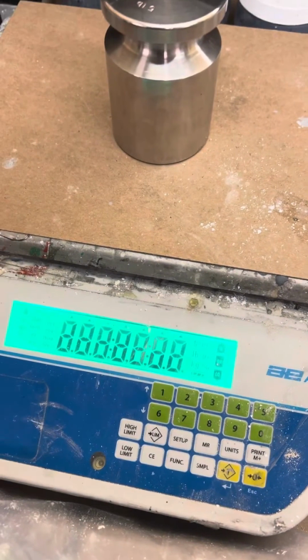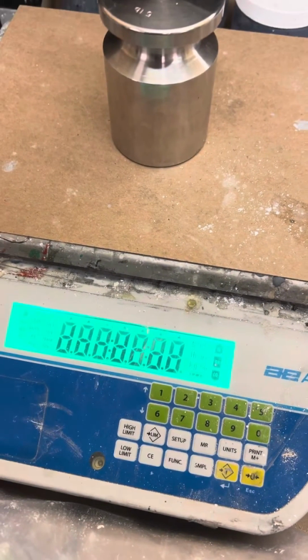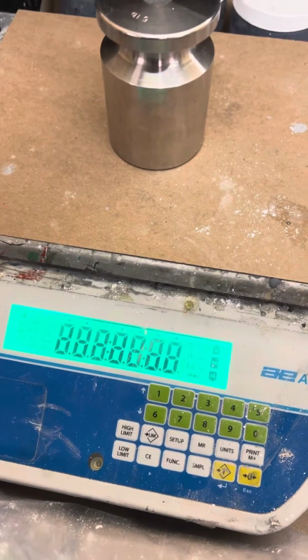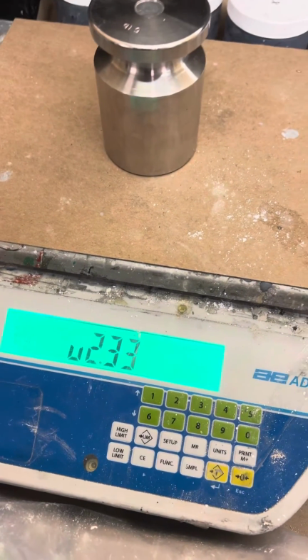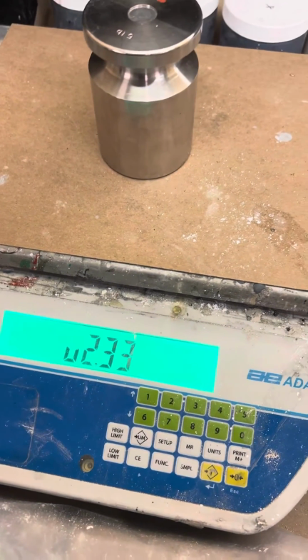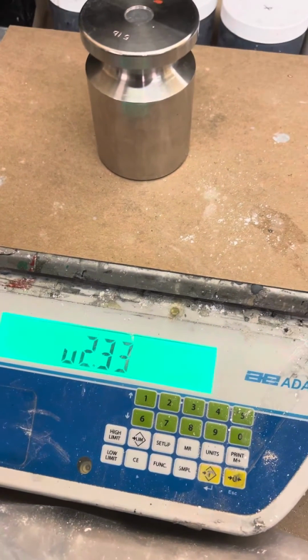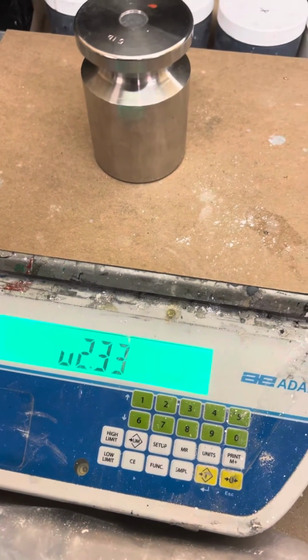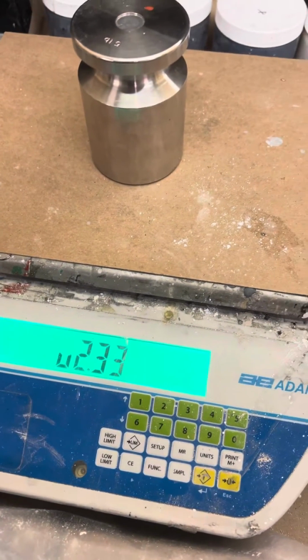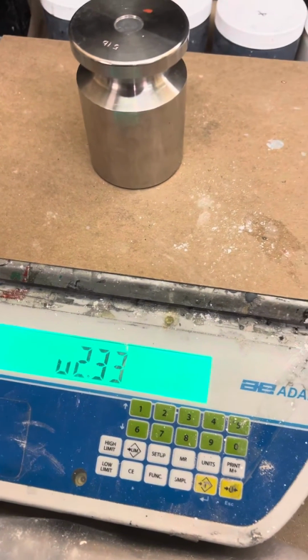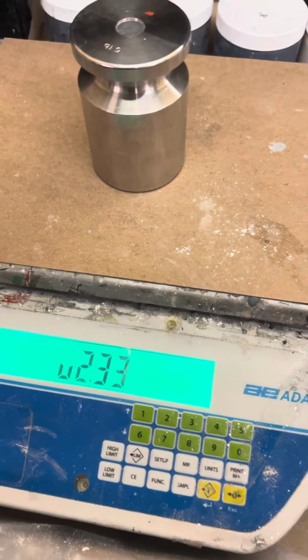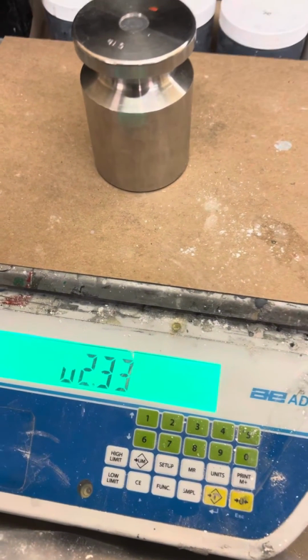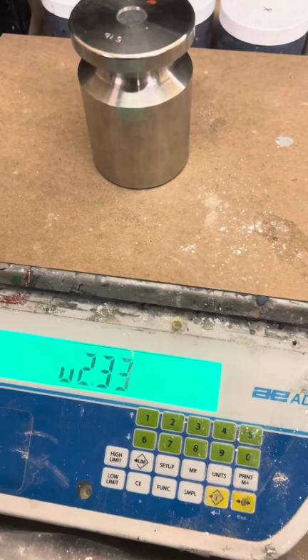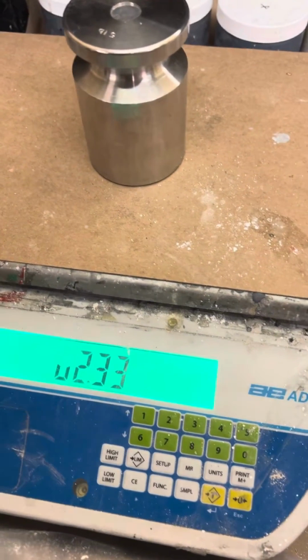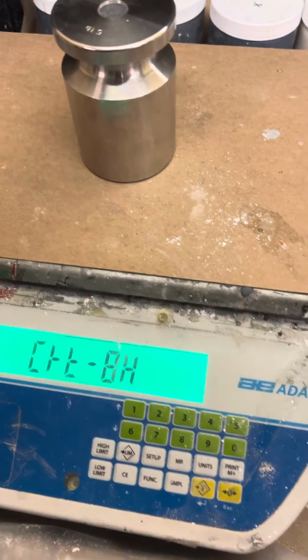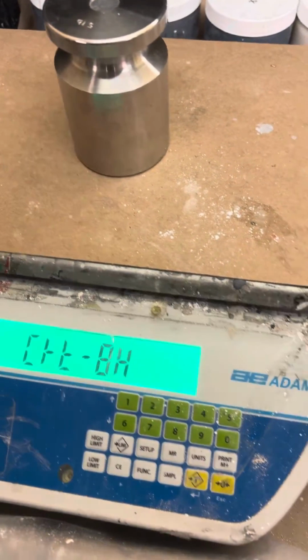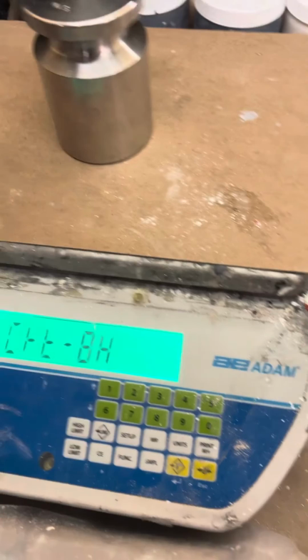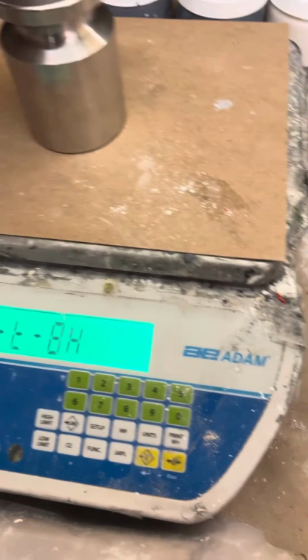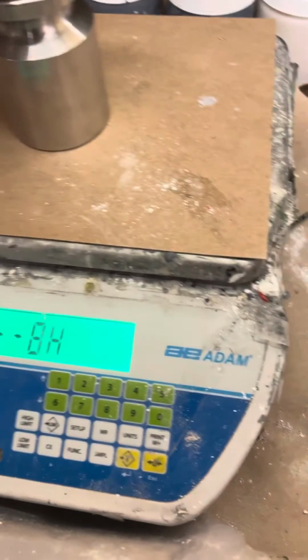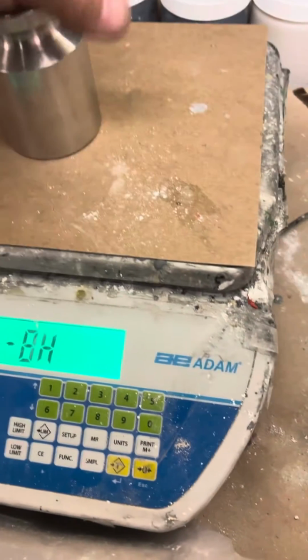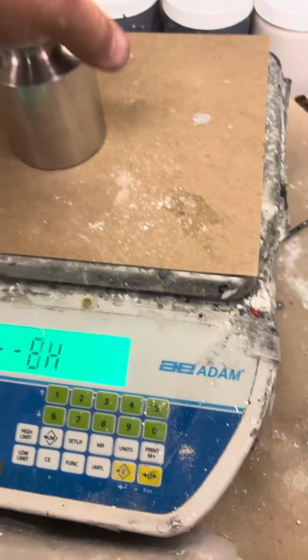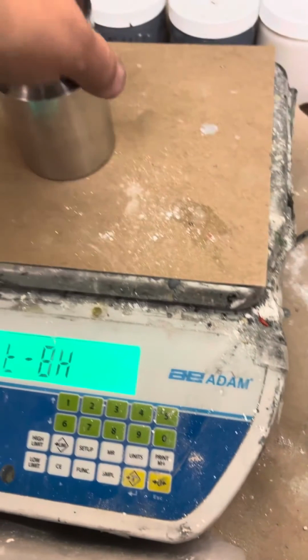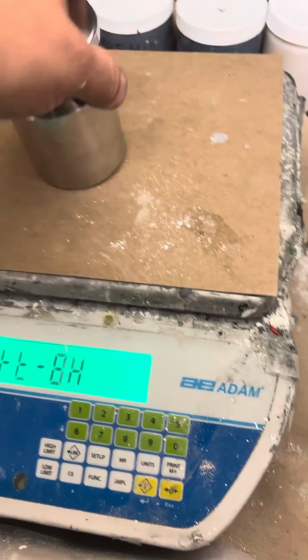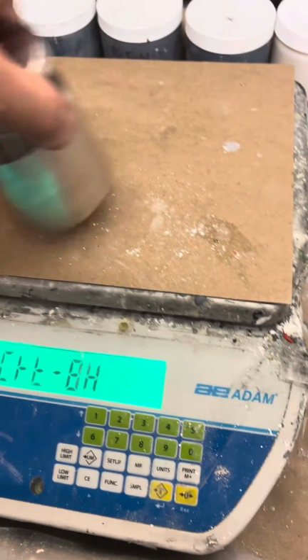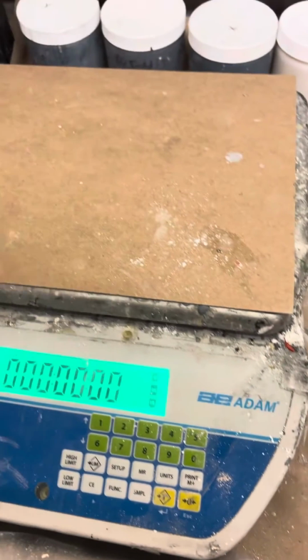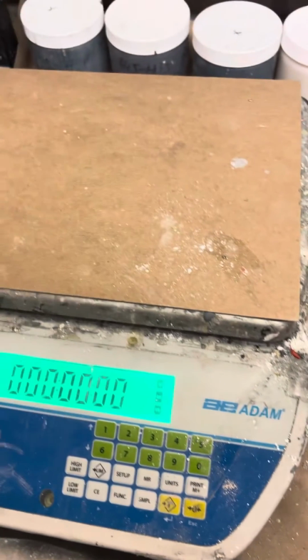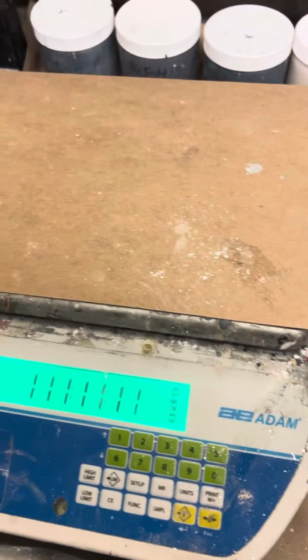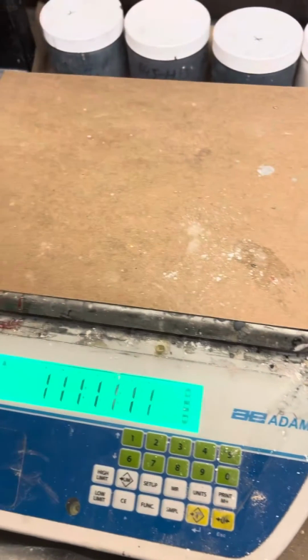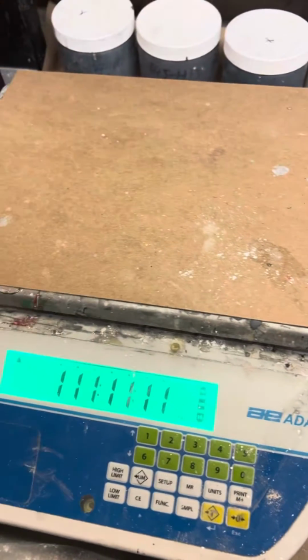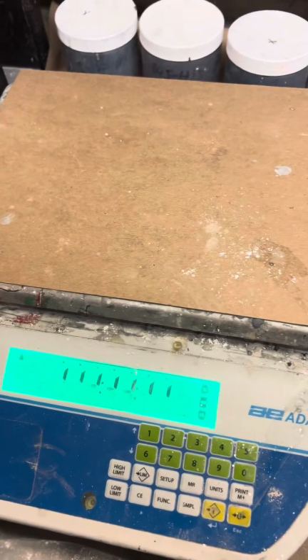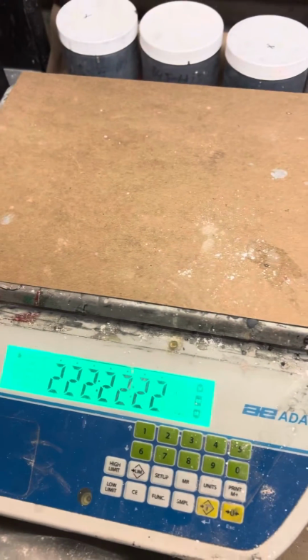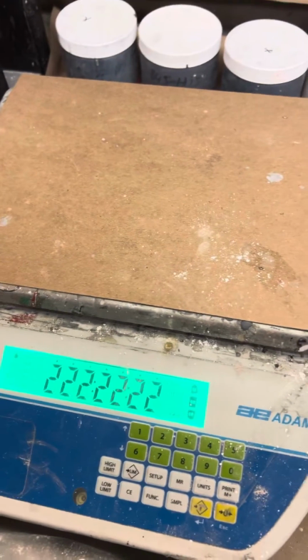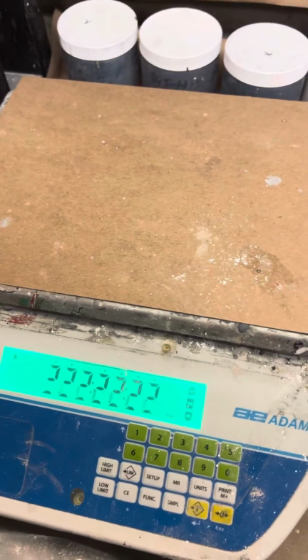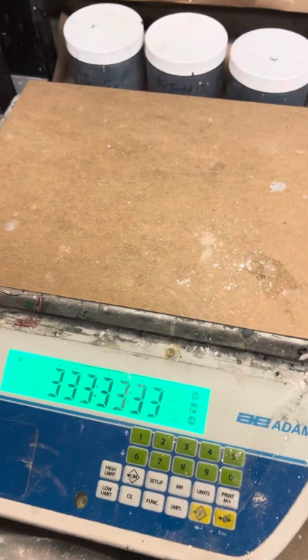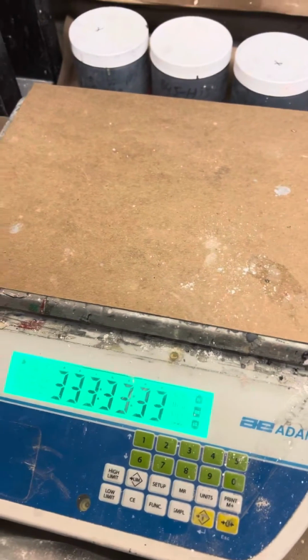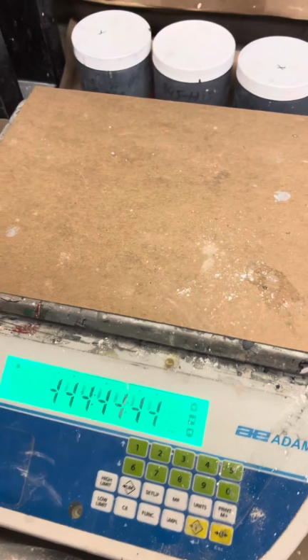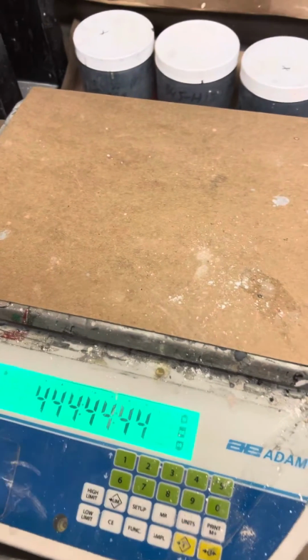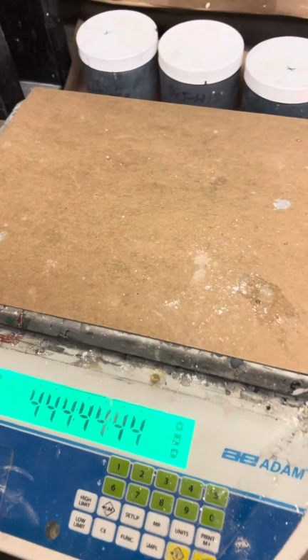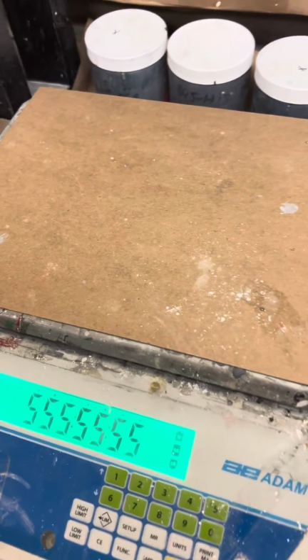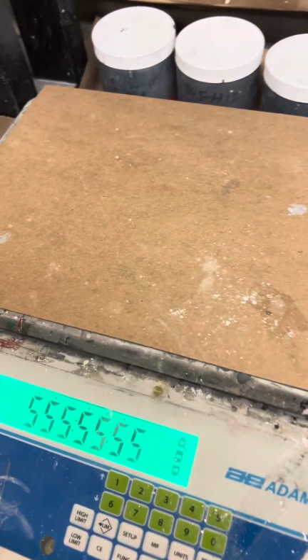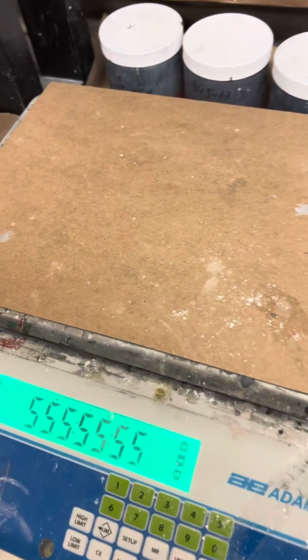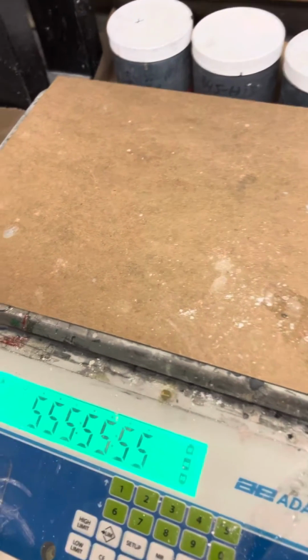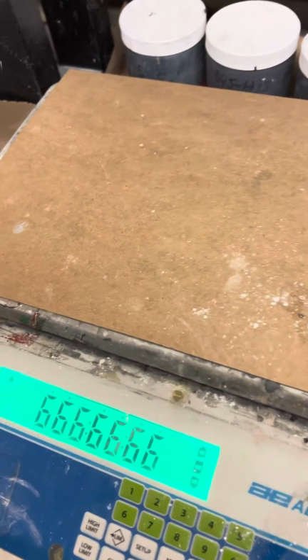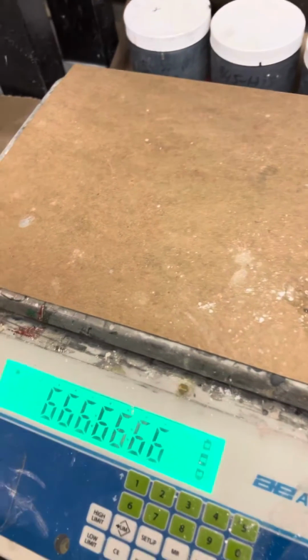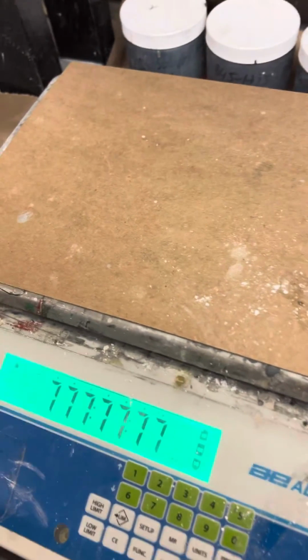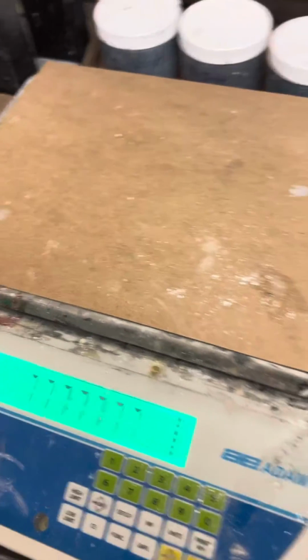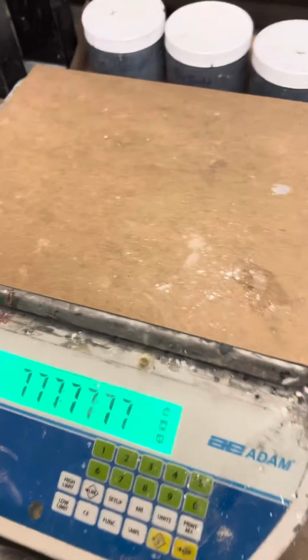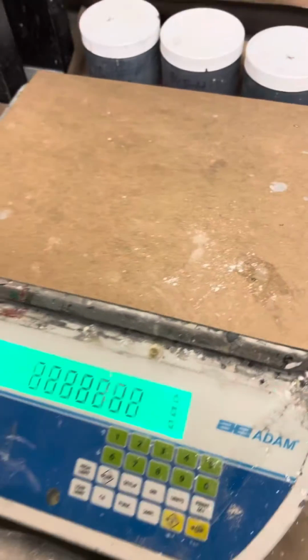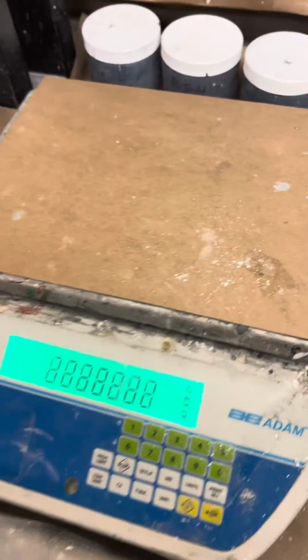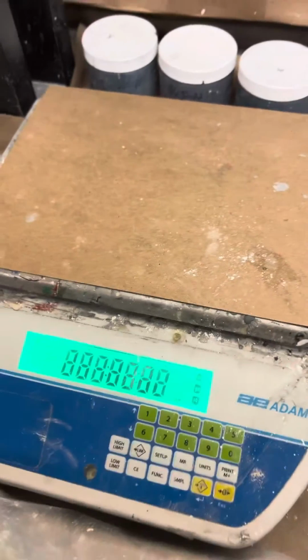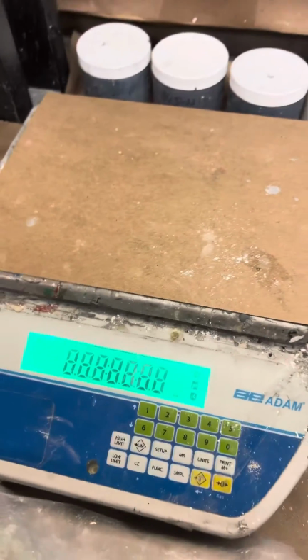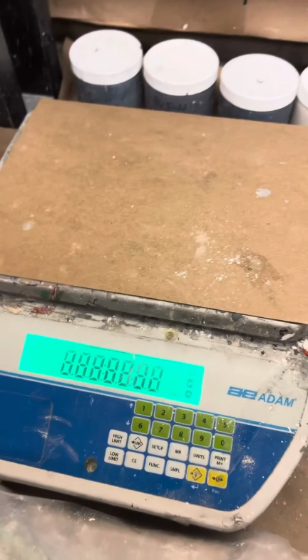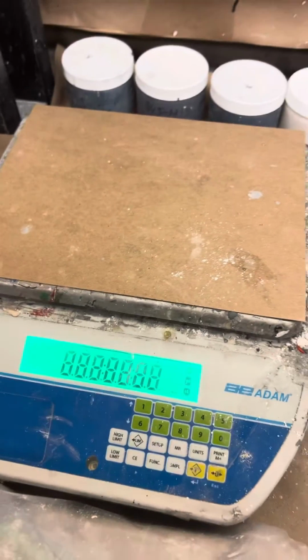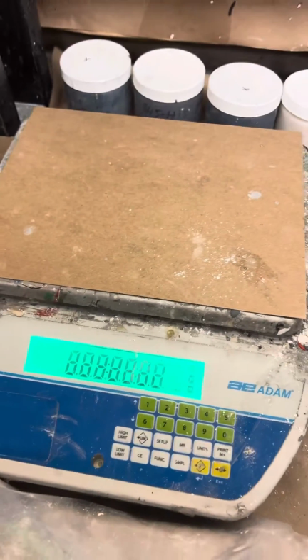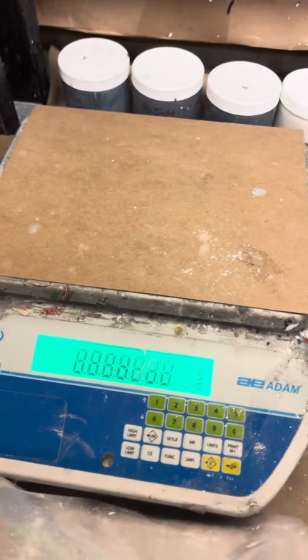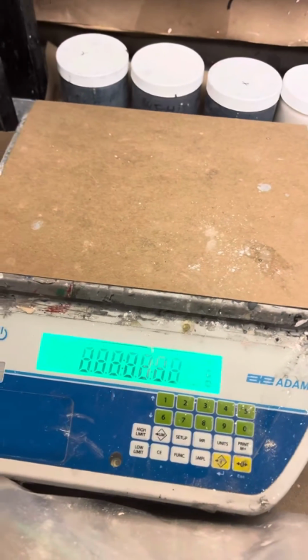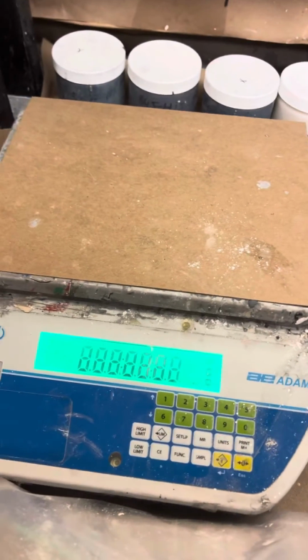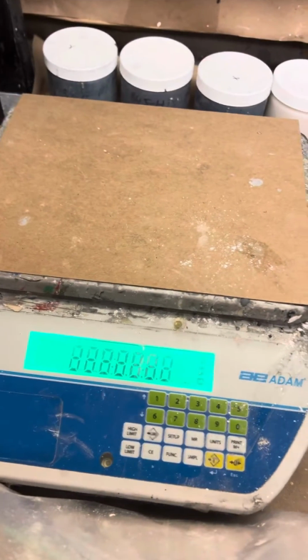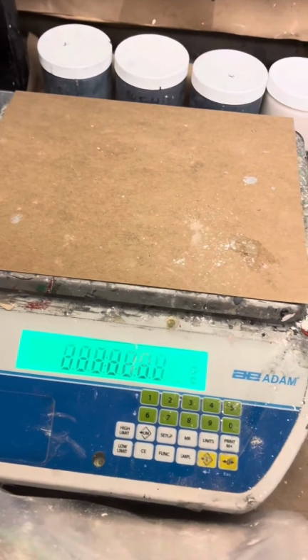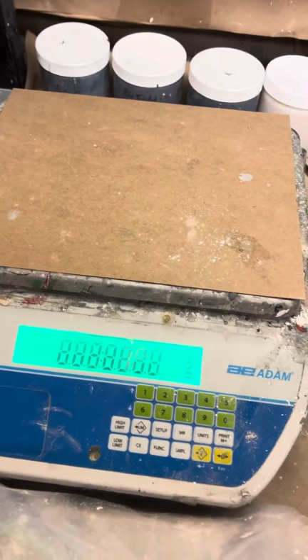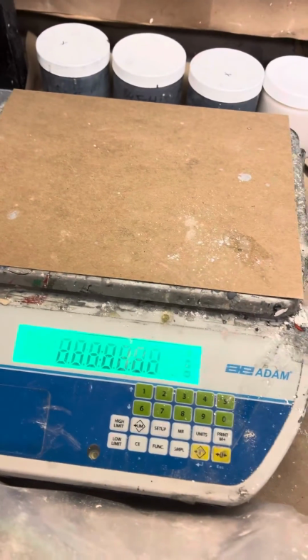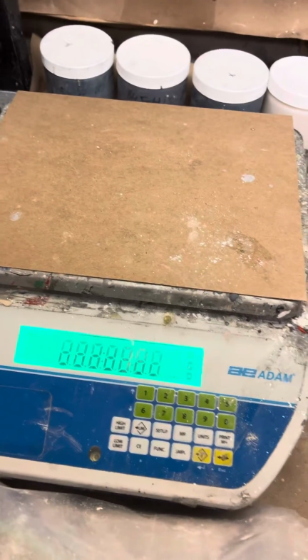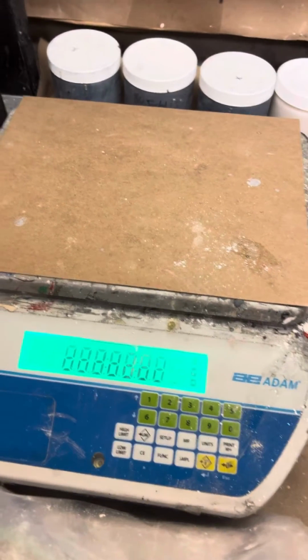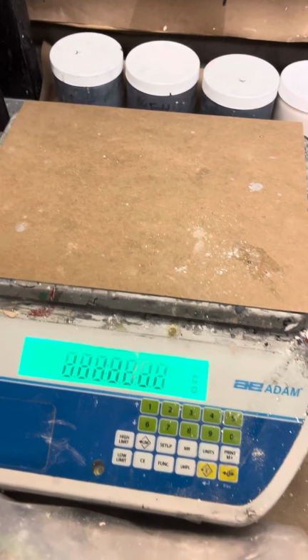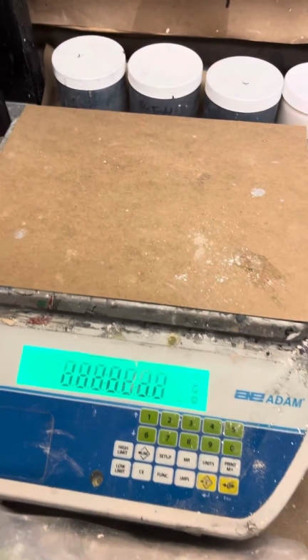It automatically bounces into weighing mode. Take the weight off, because if not, it'll give you an error — it won't pick up a zero point.